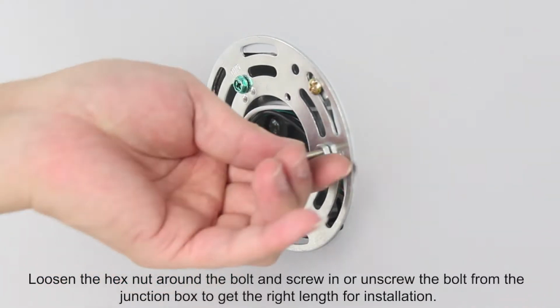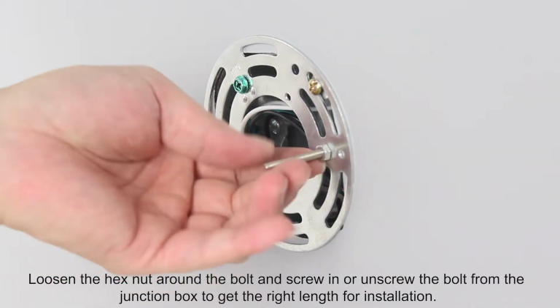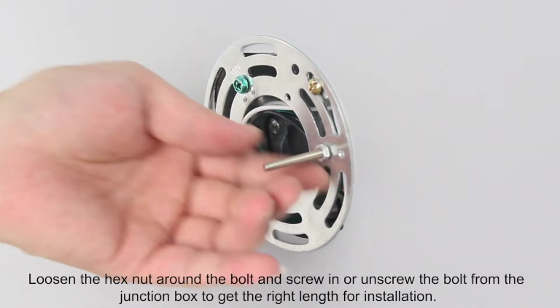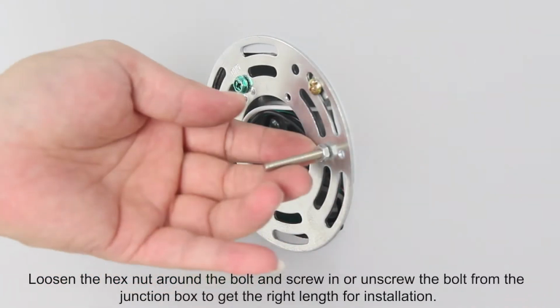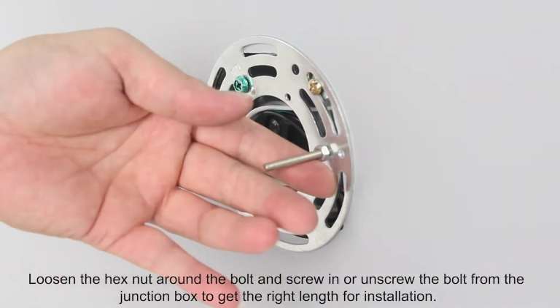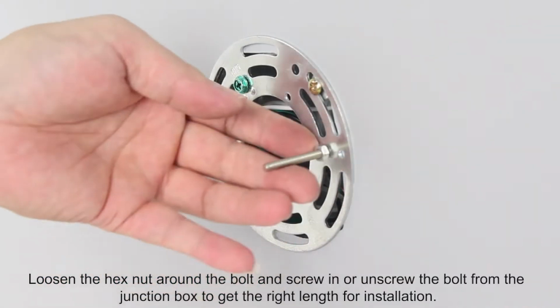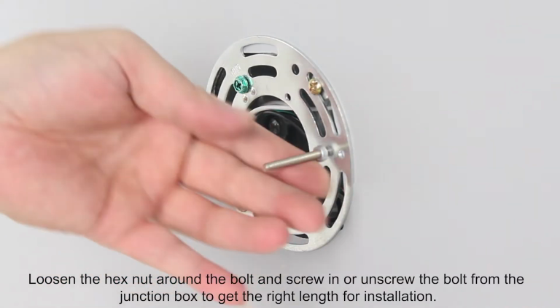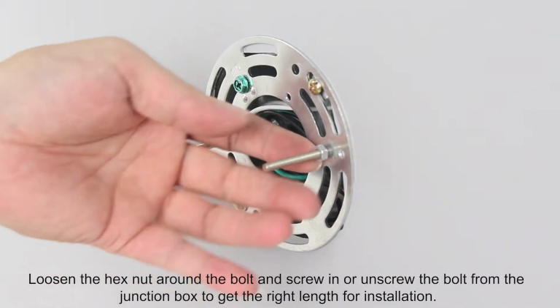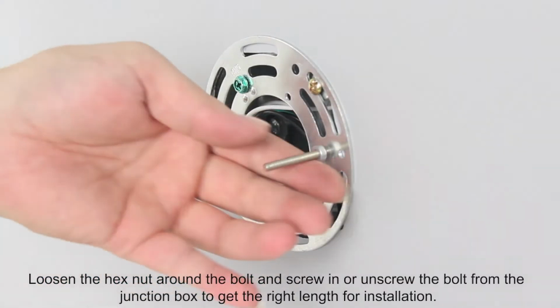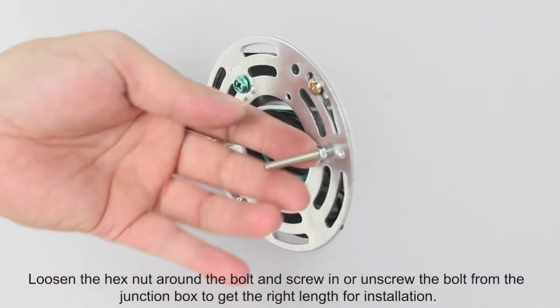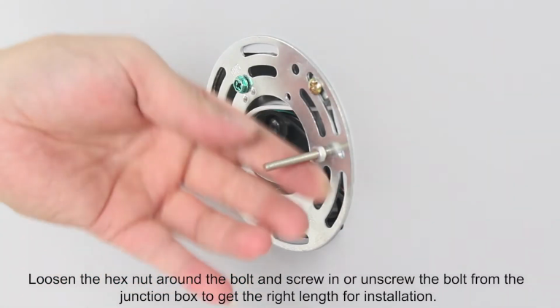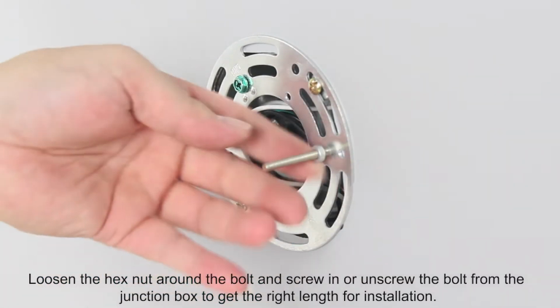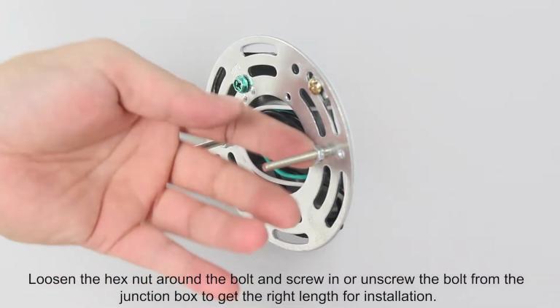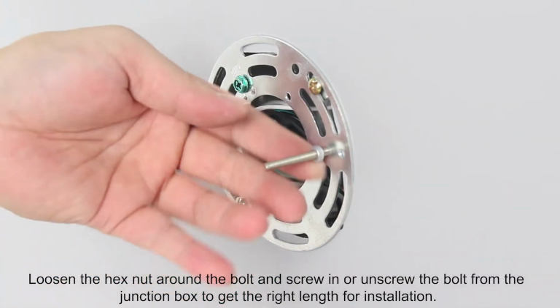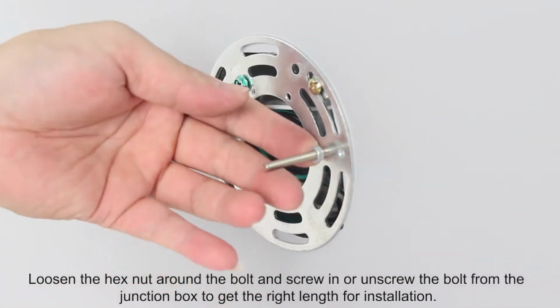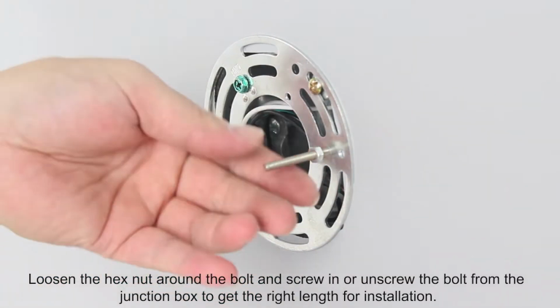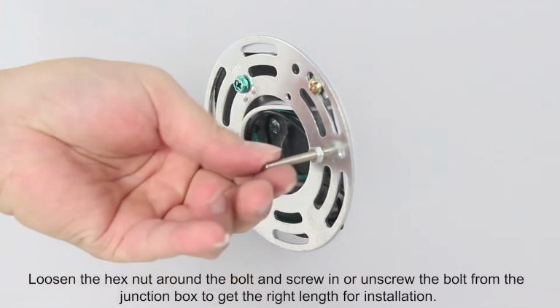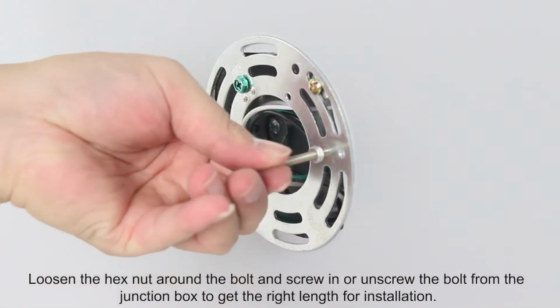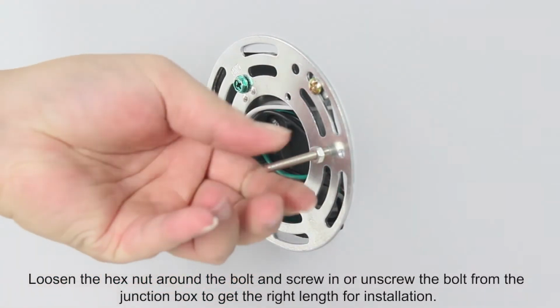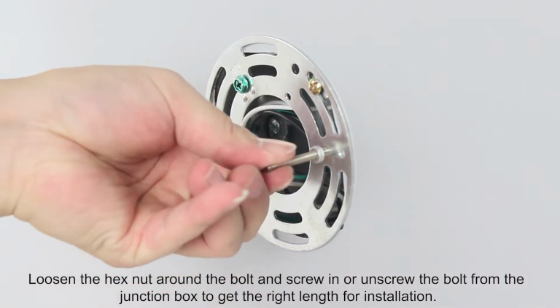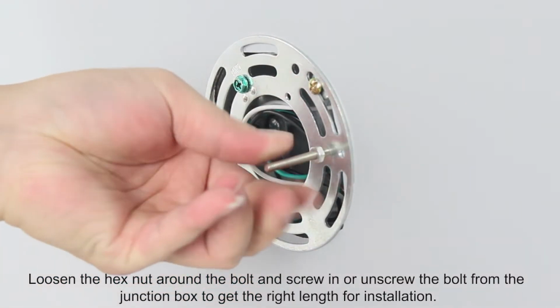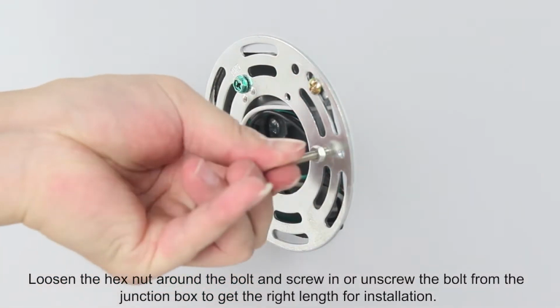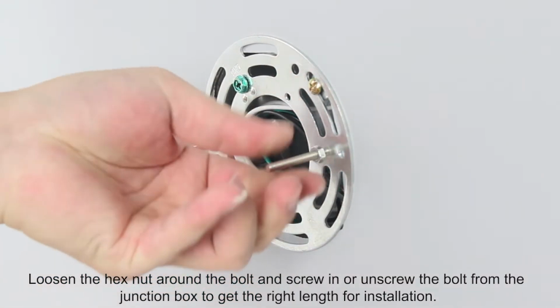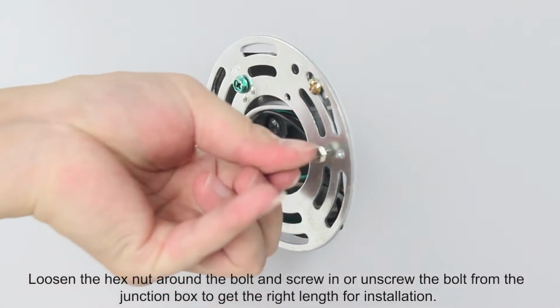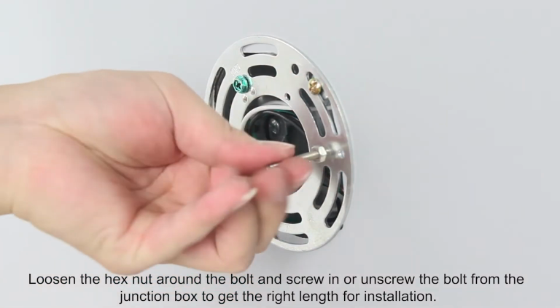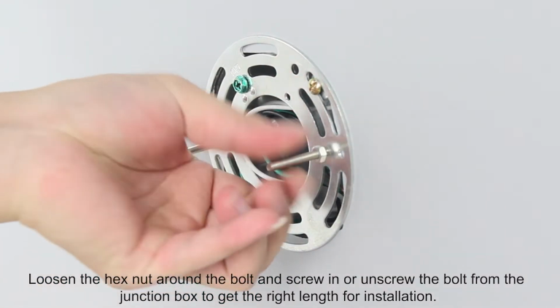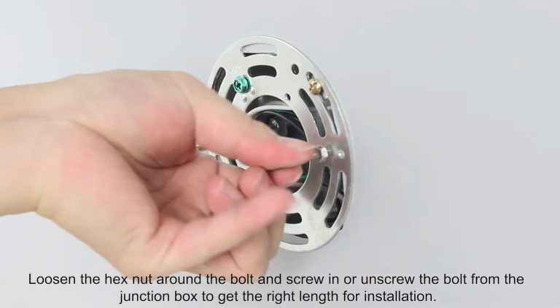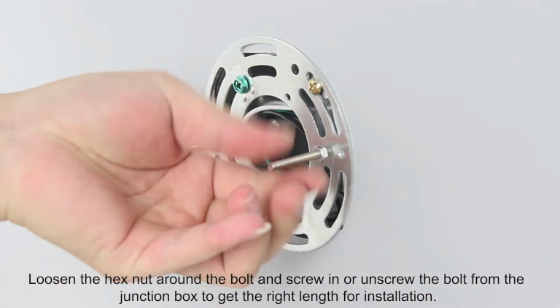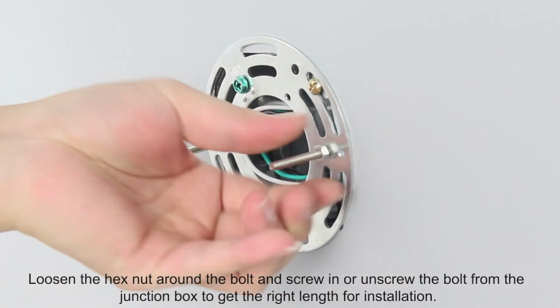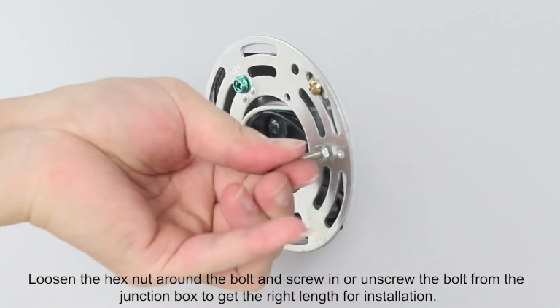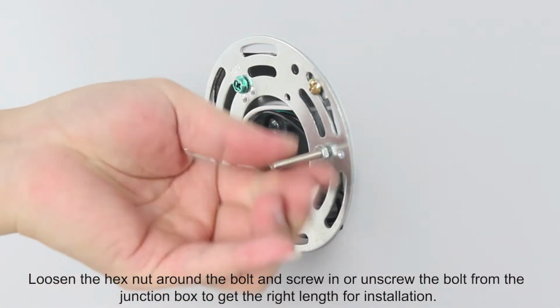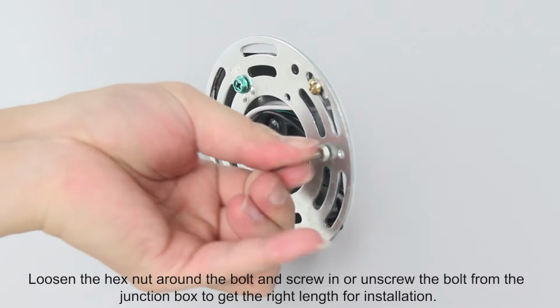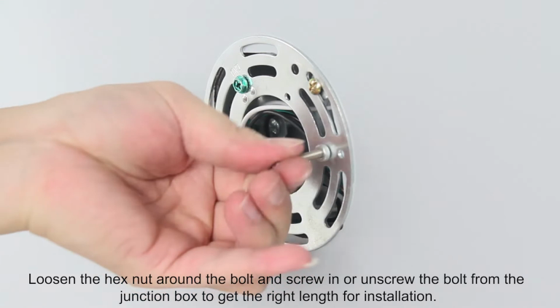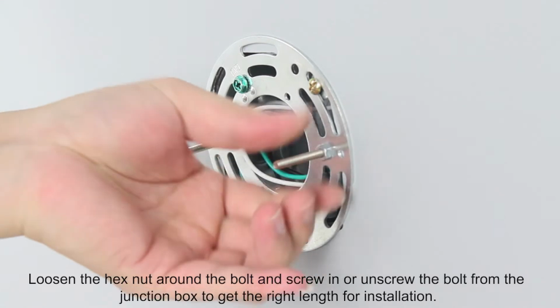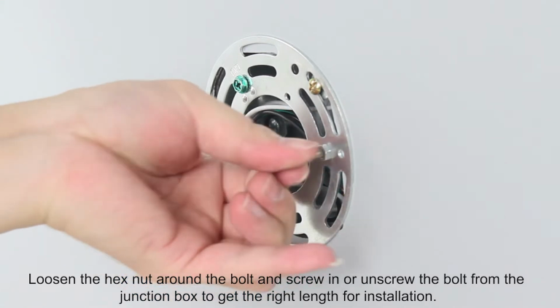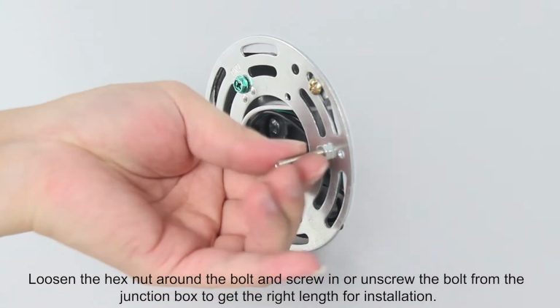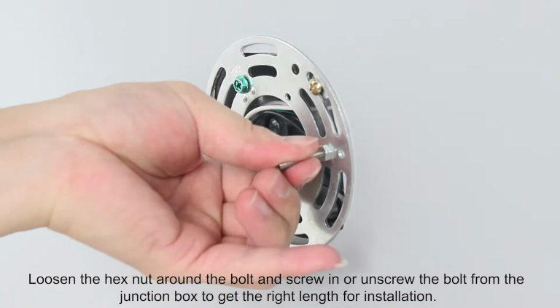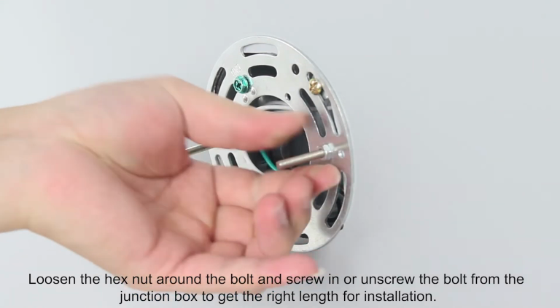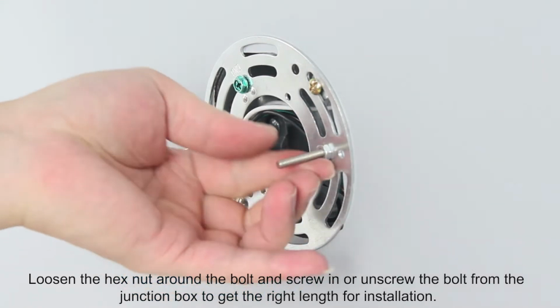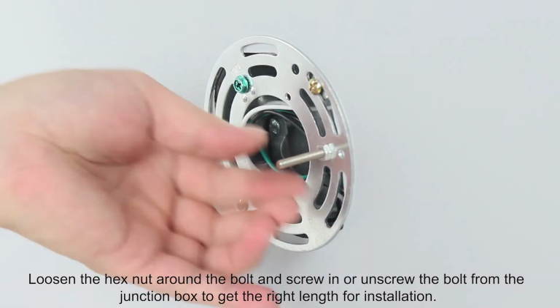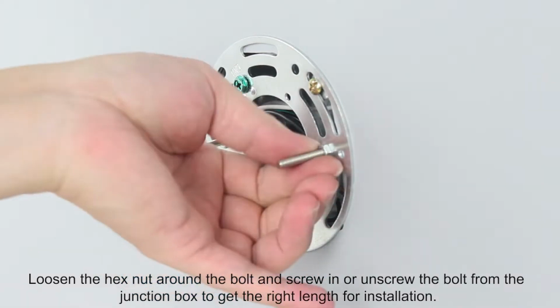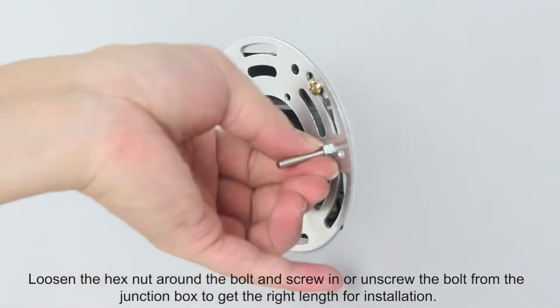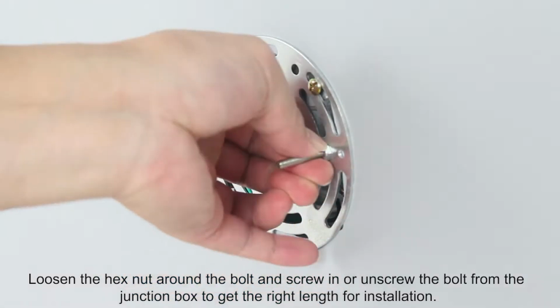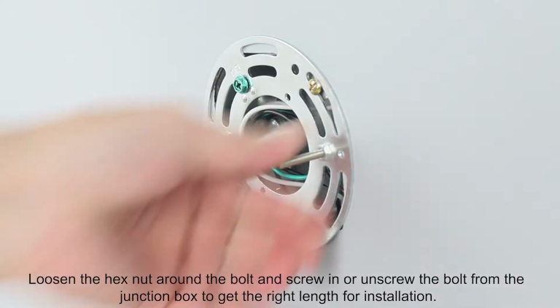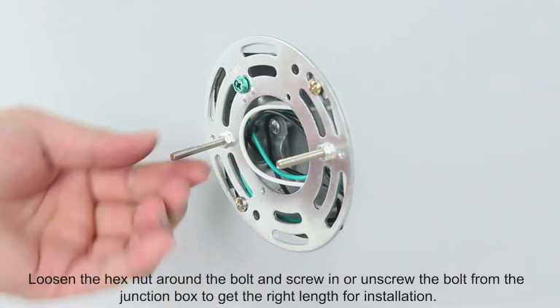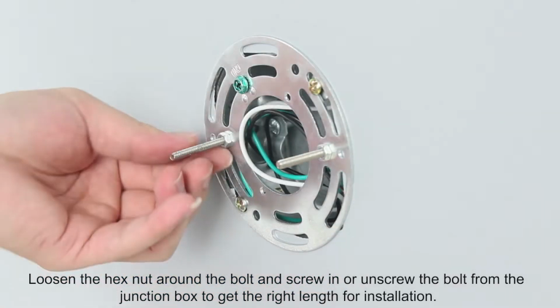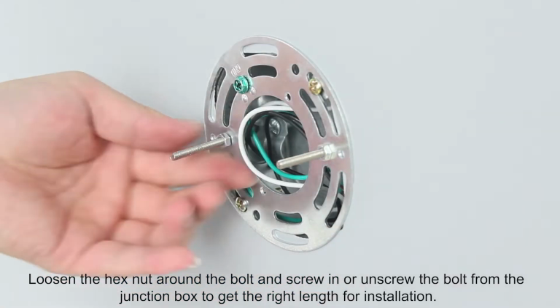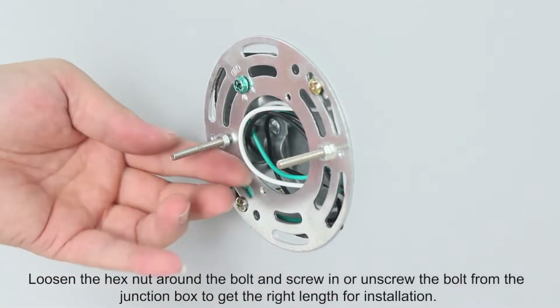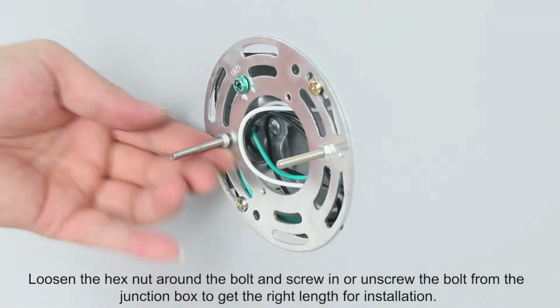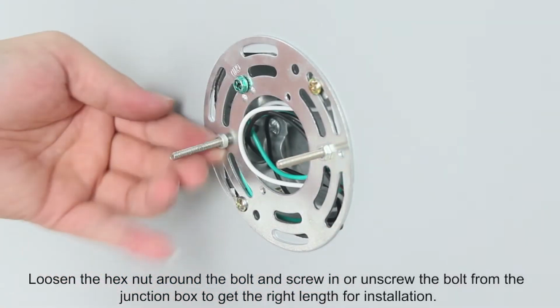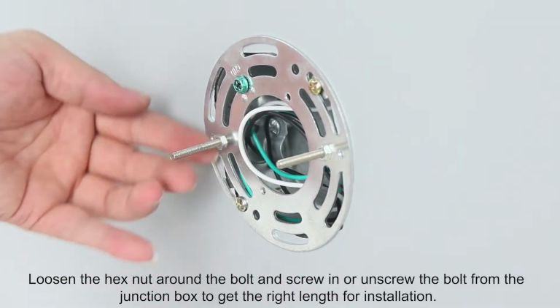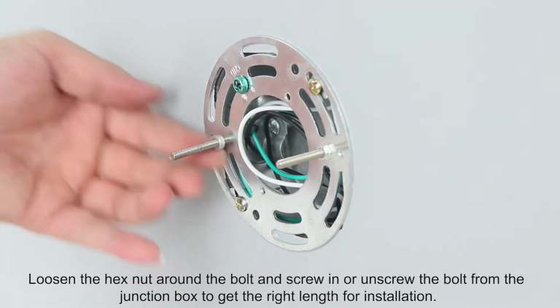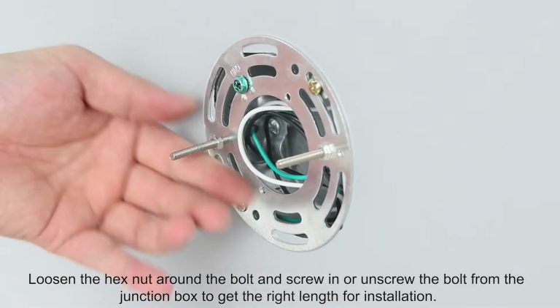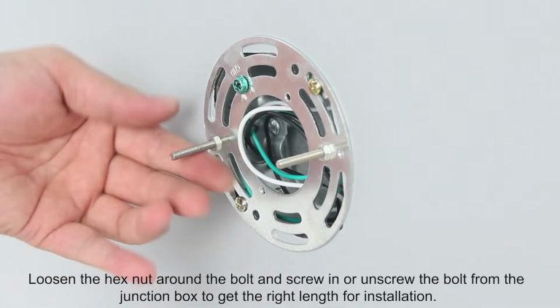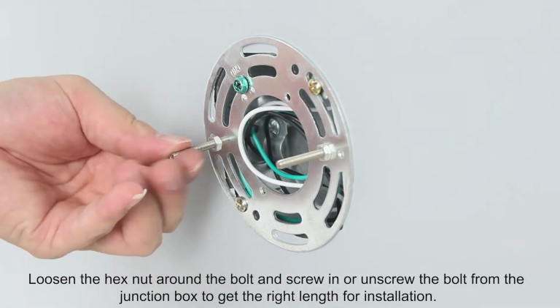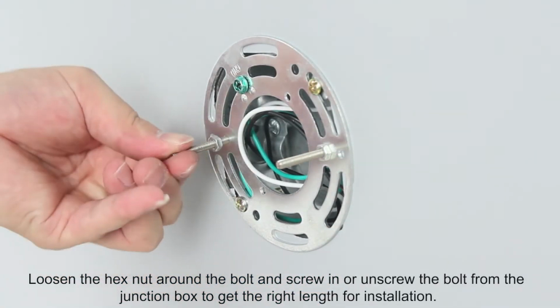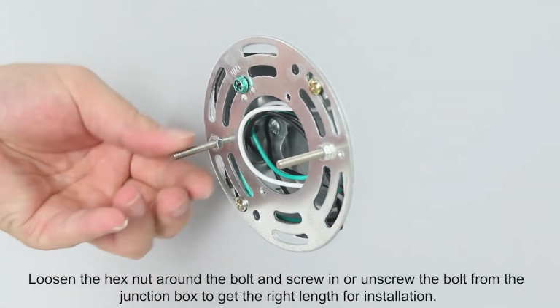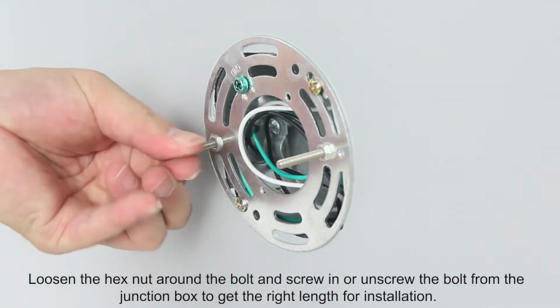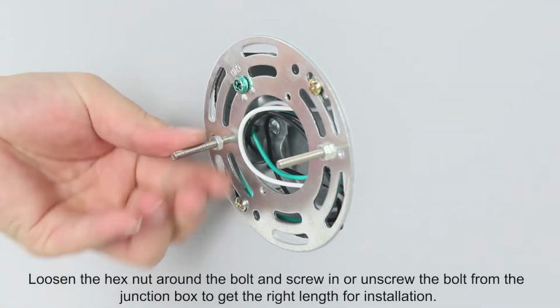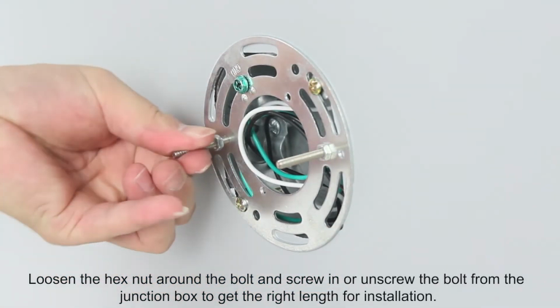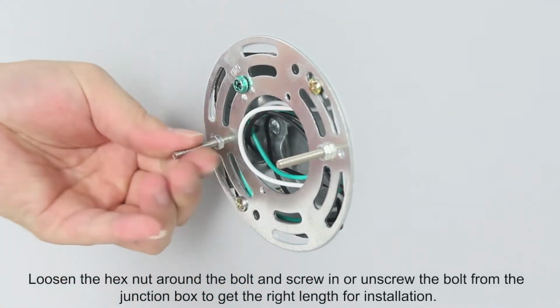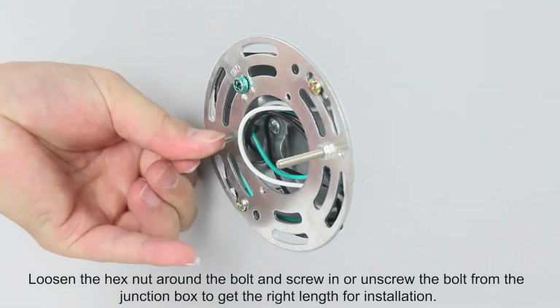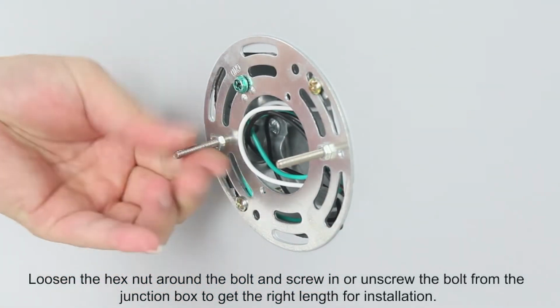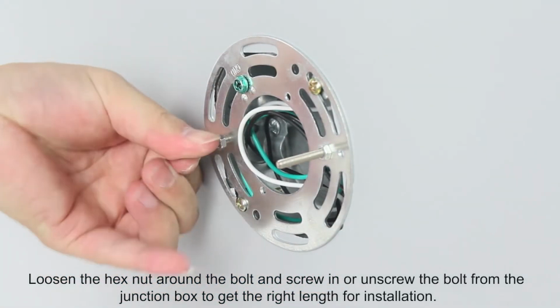Loosen the hex nut around the bolt and screw in or unscrew the bolt from the junction box to get the right length for installation.